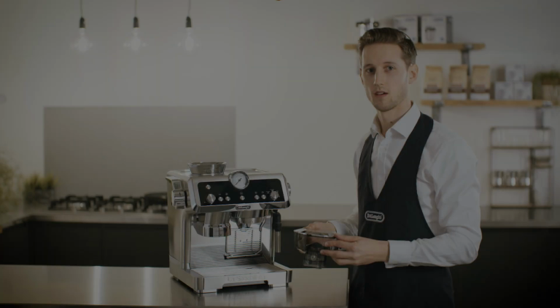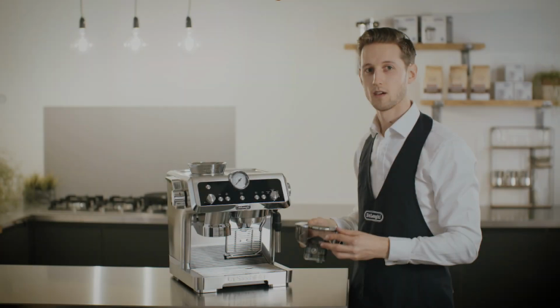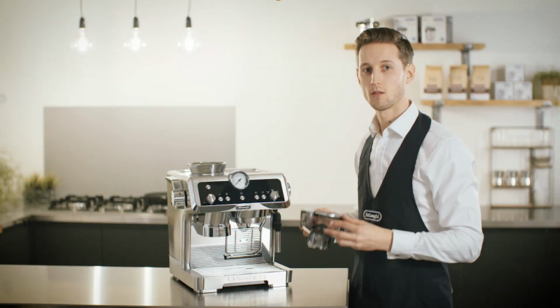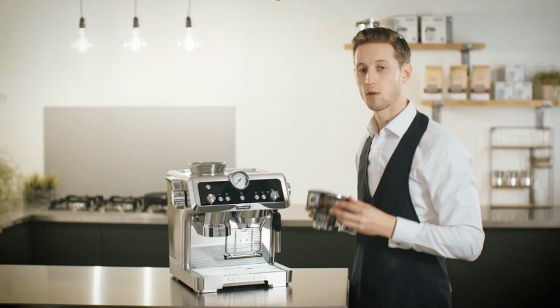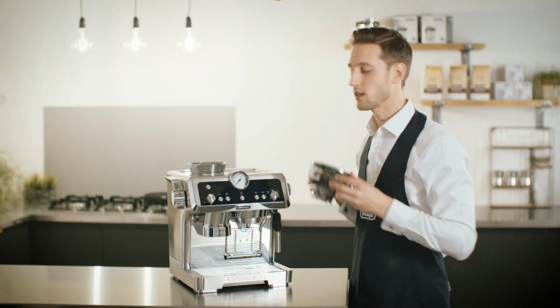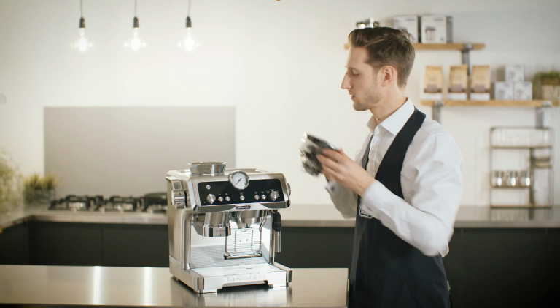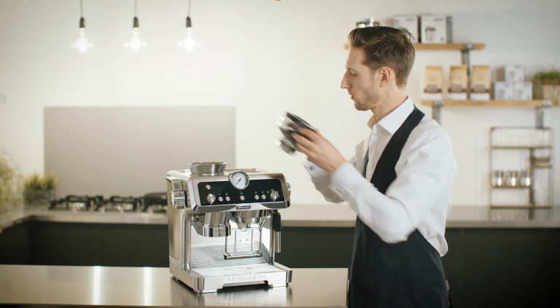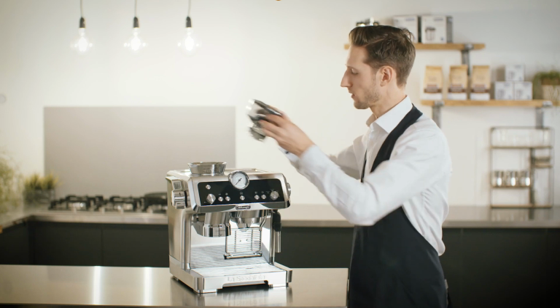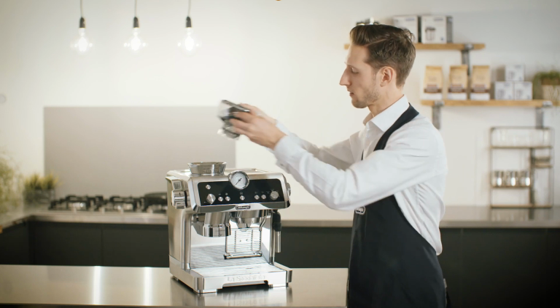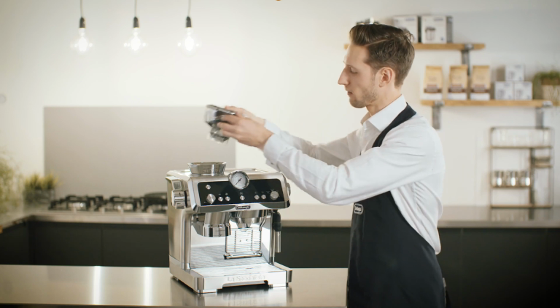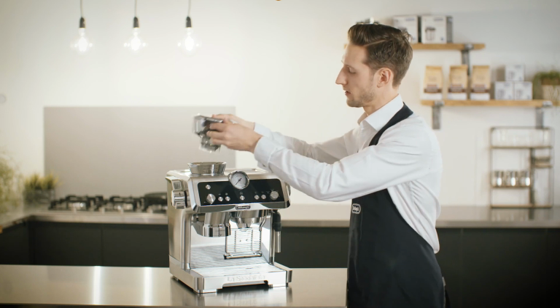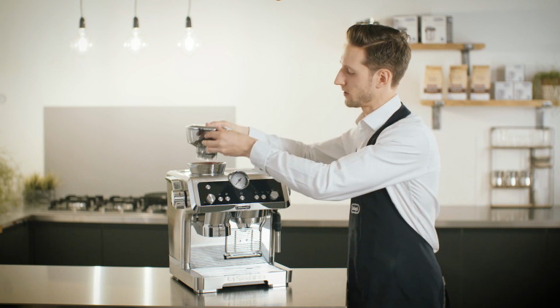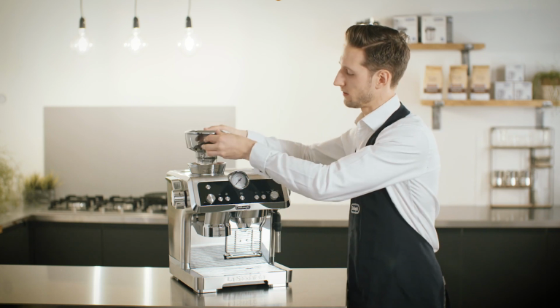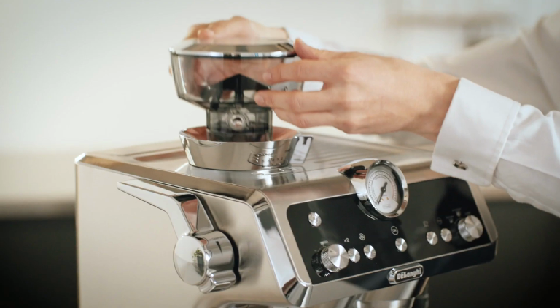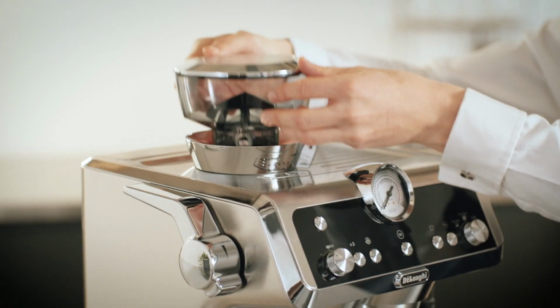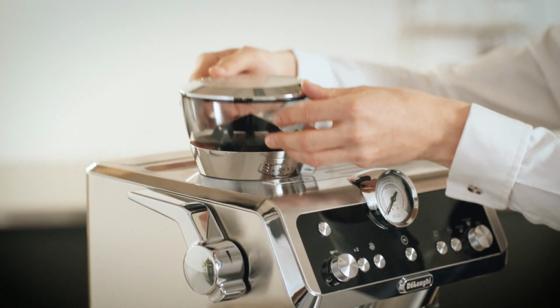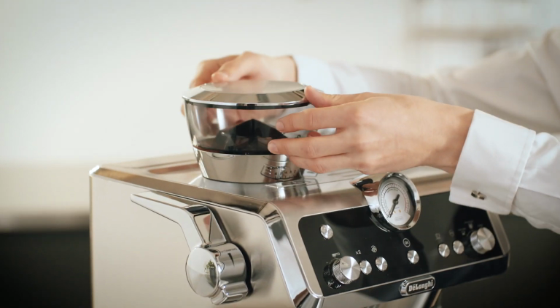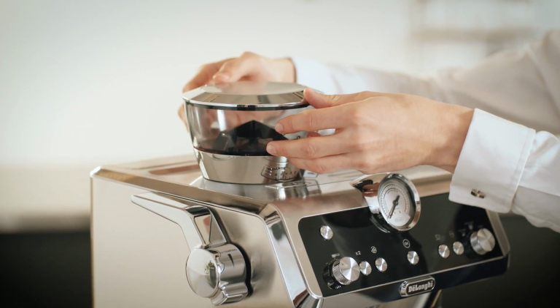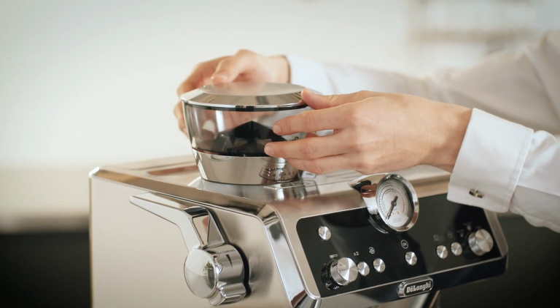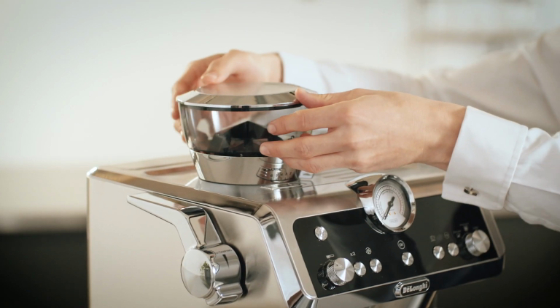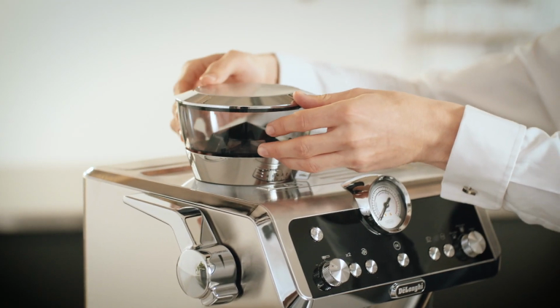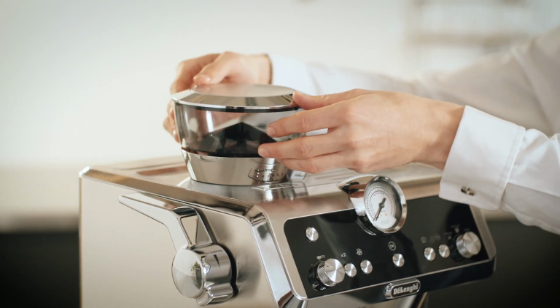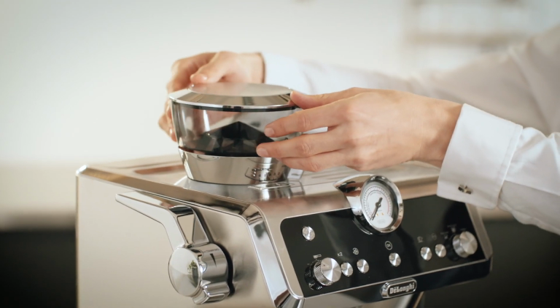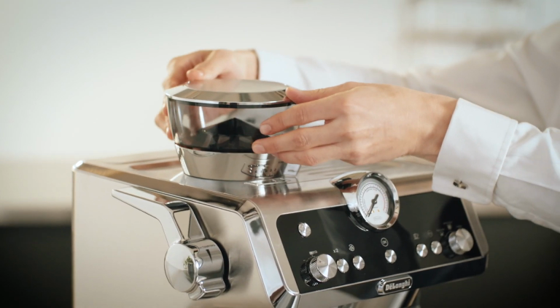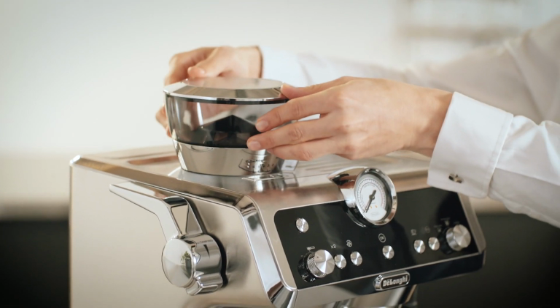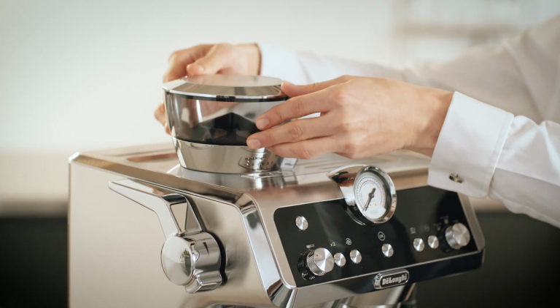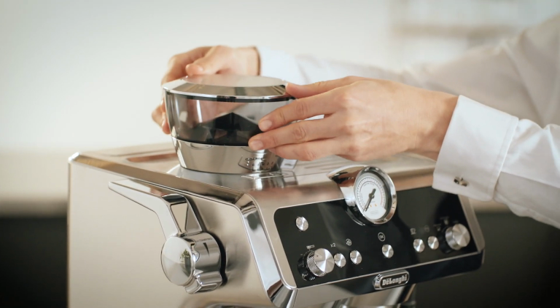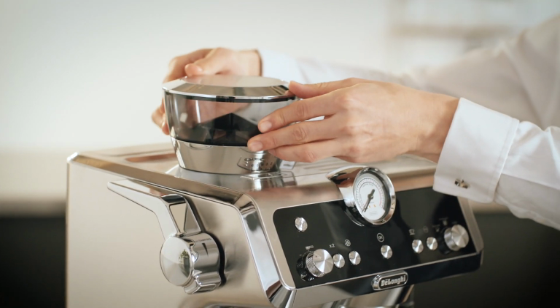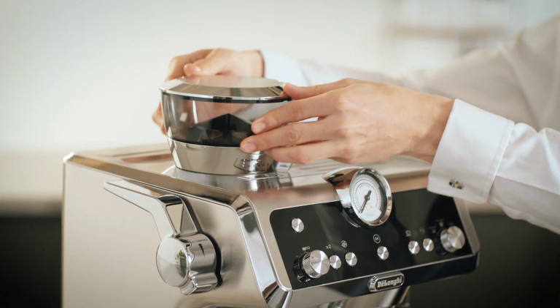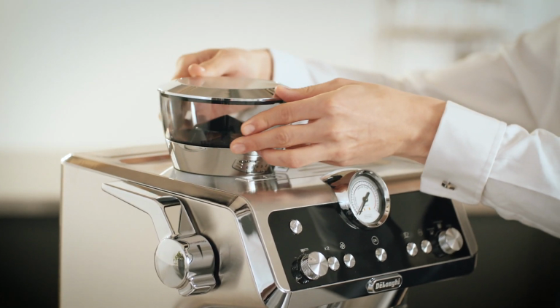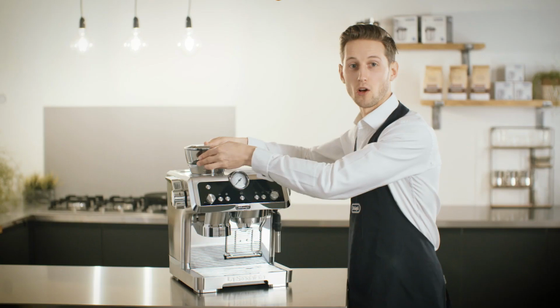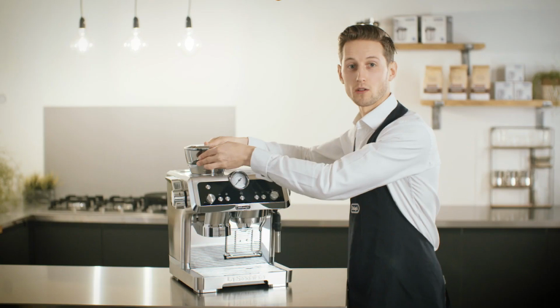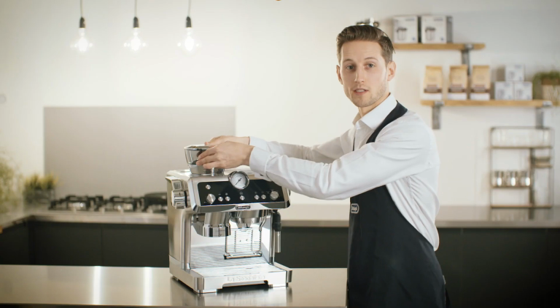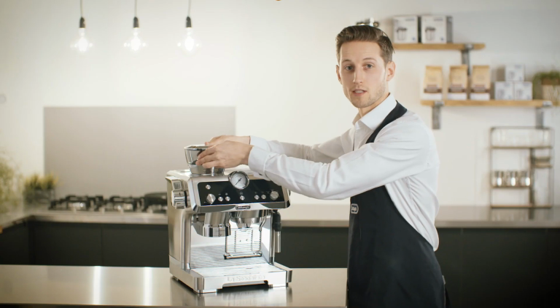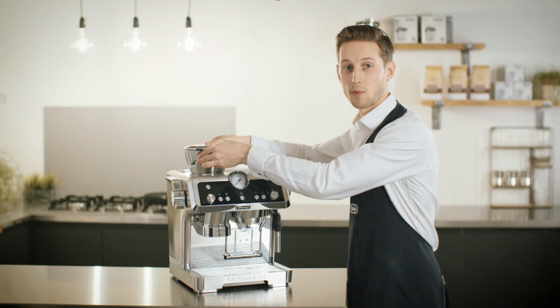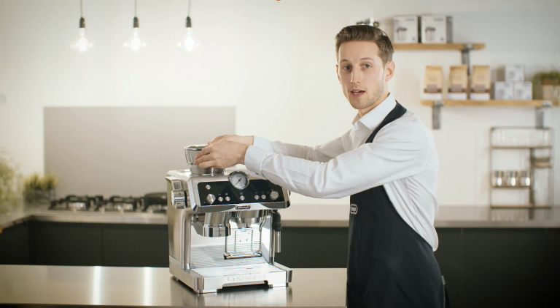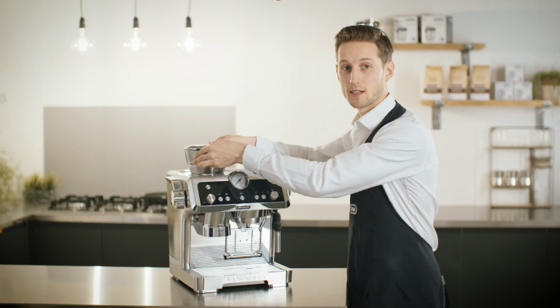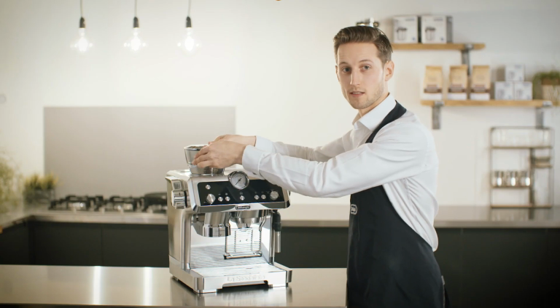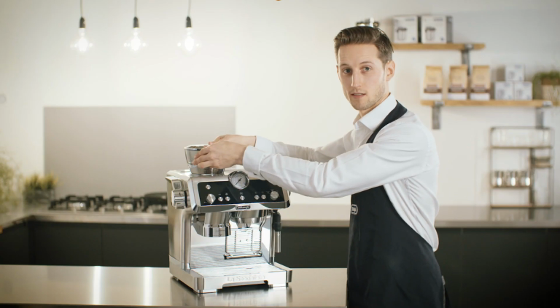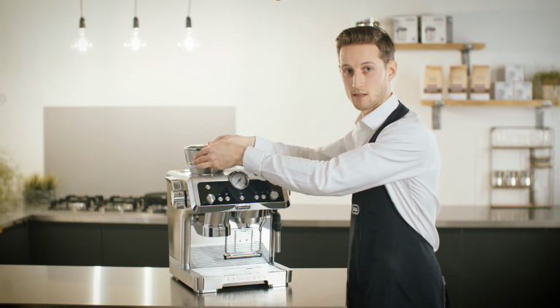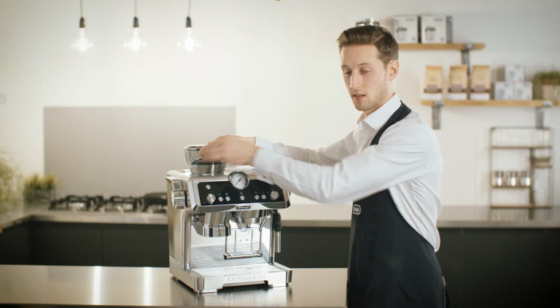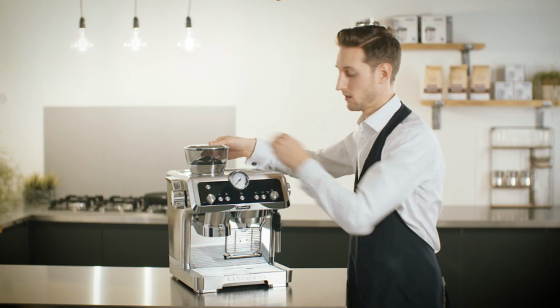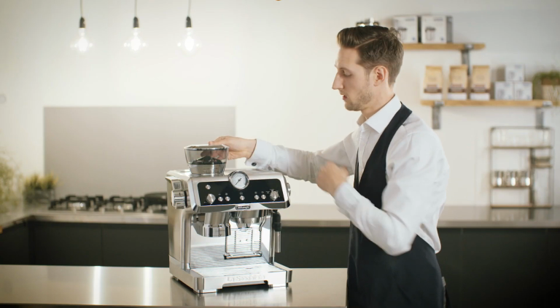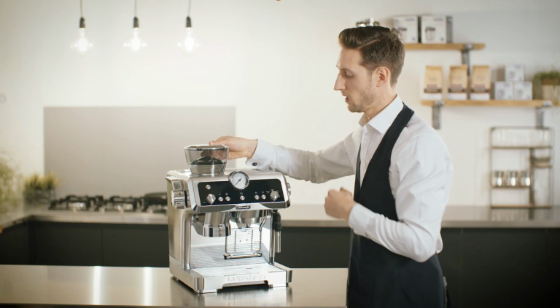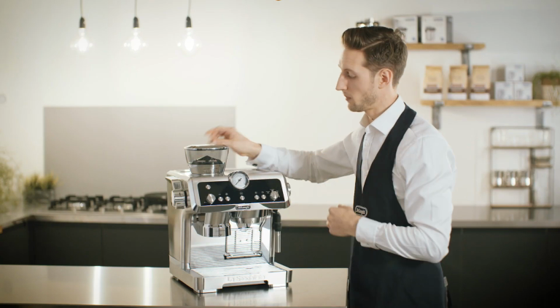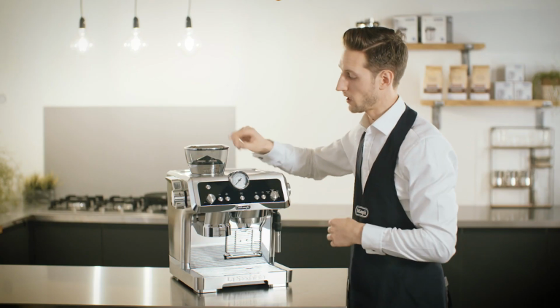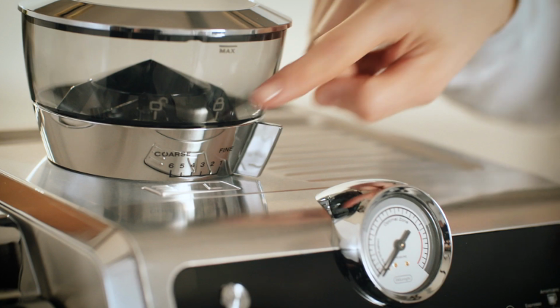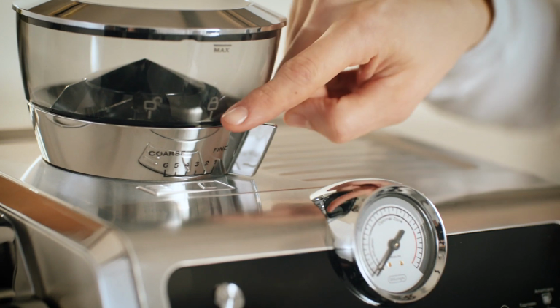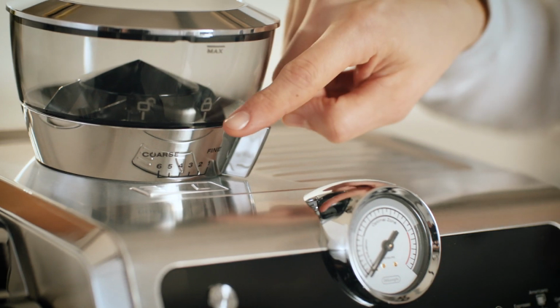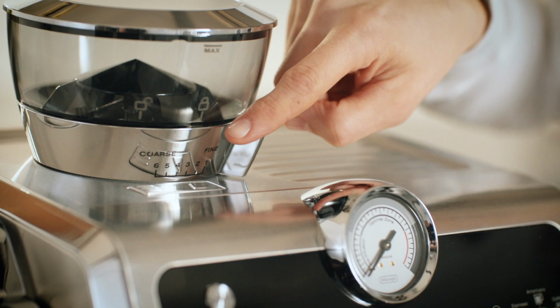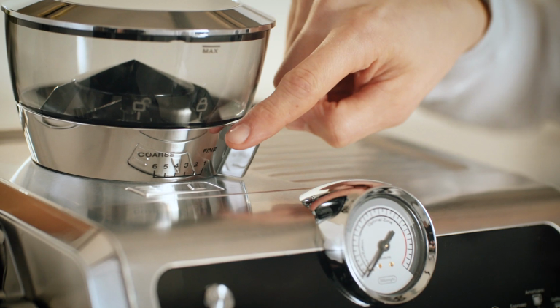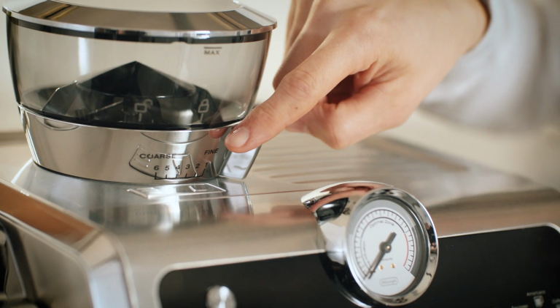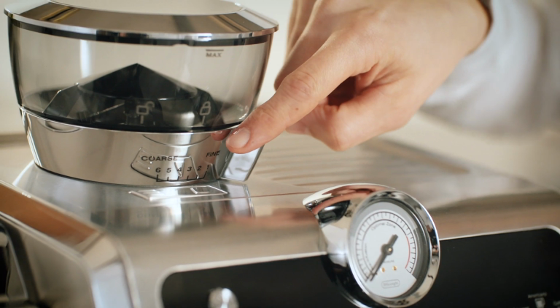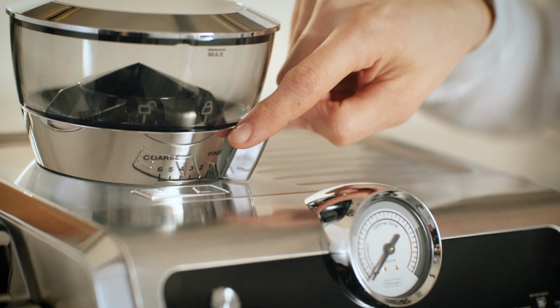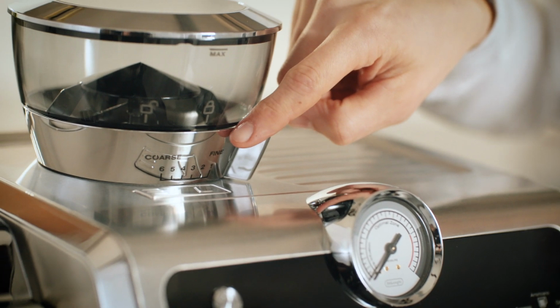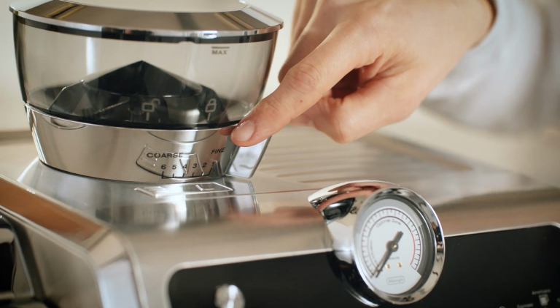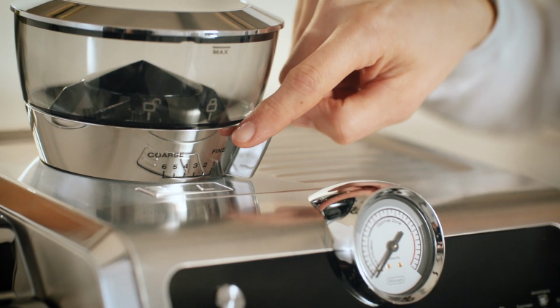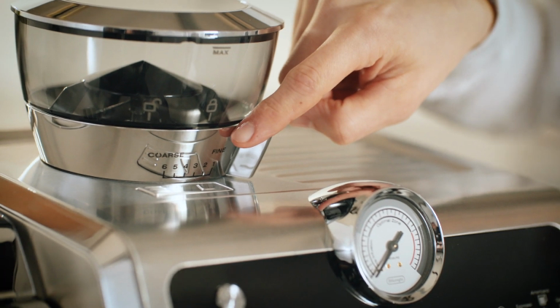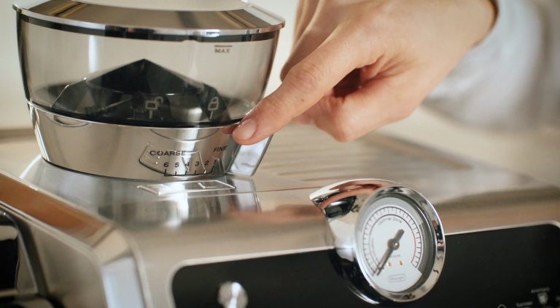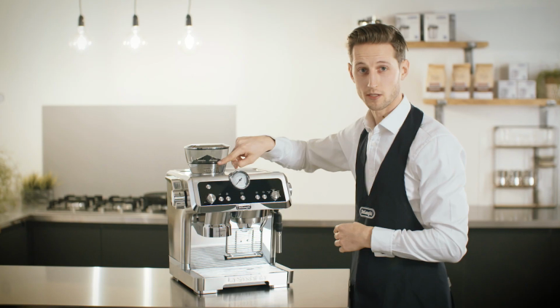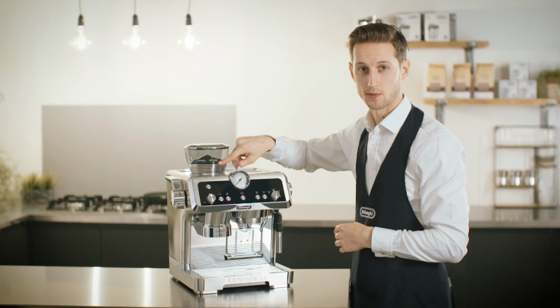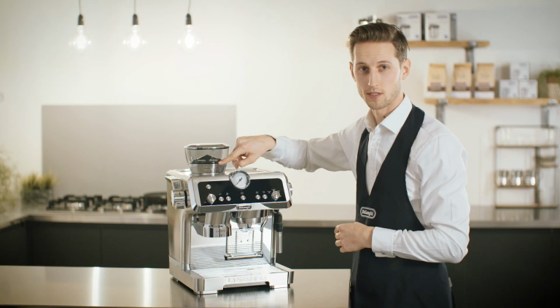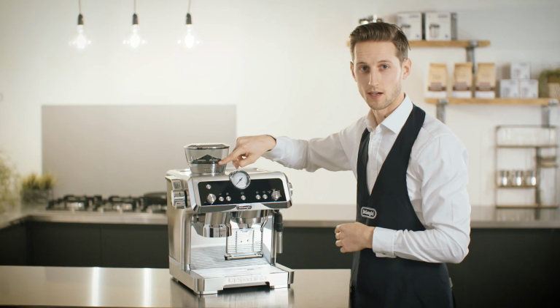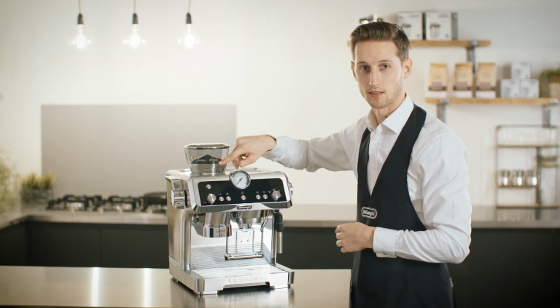When installing the grinder, turn it into position until it locks into place, and be careful not to turn the grinder adjustment dial.